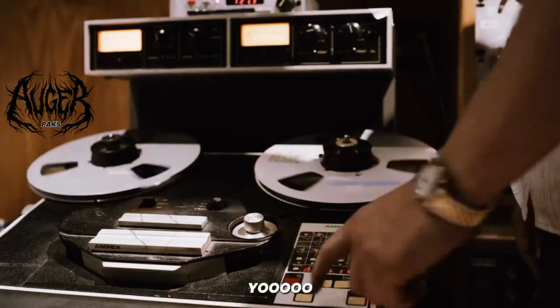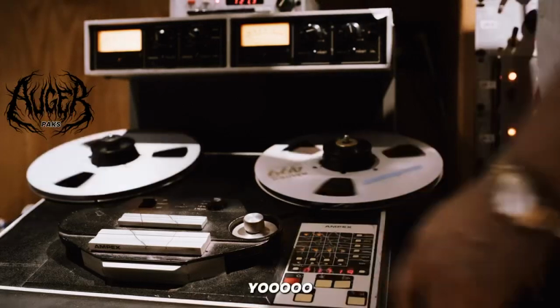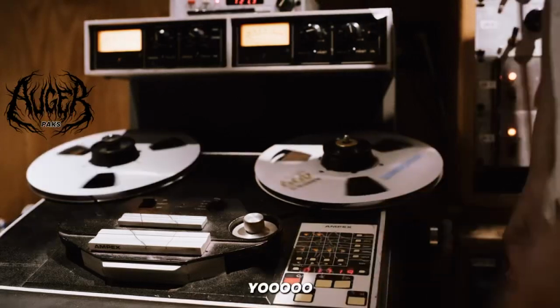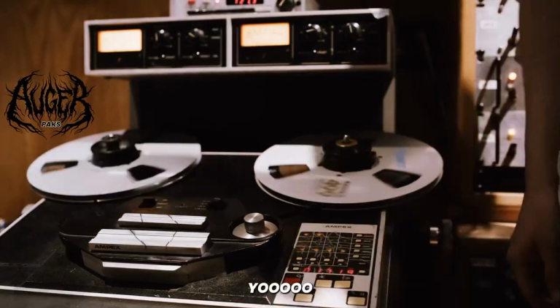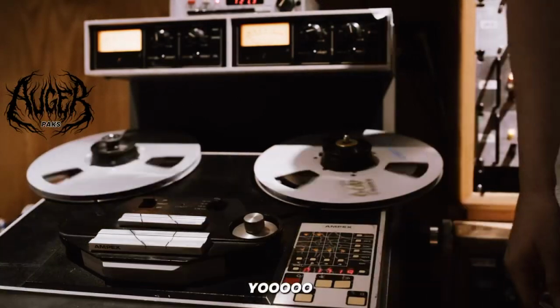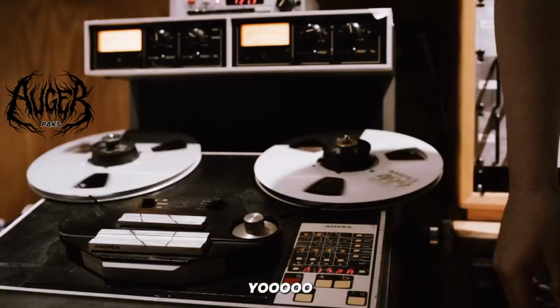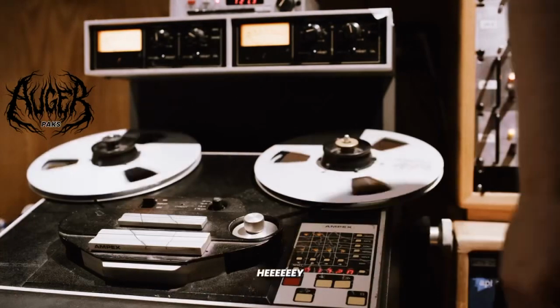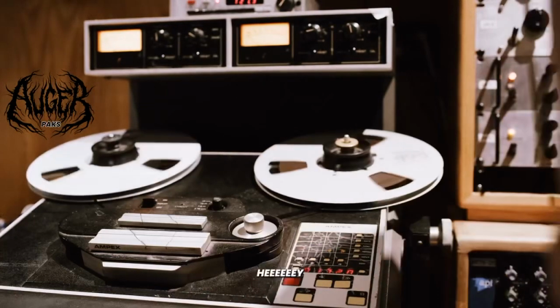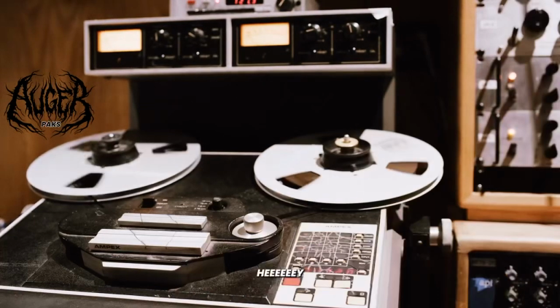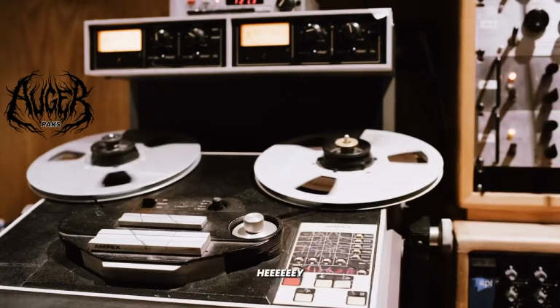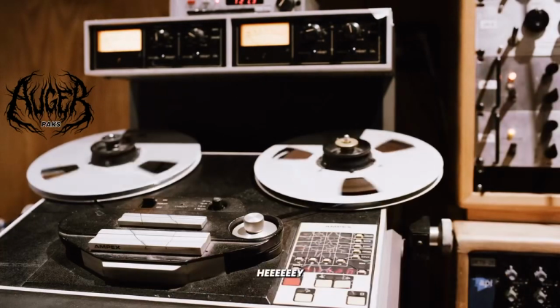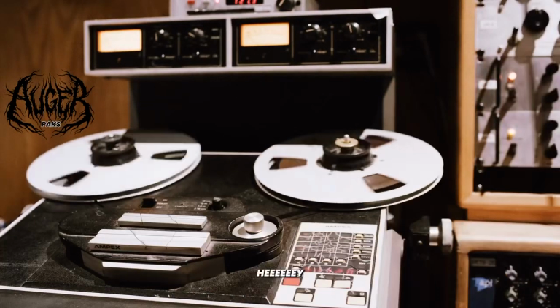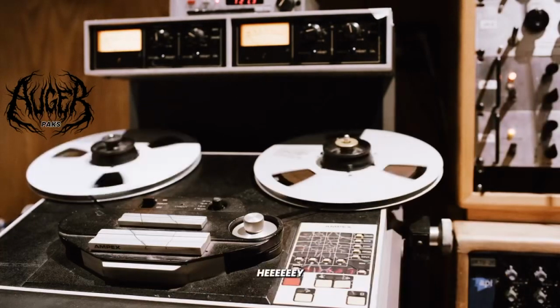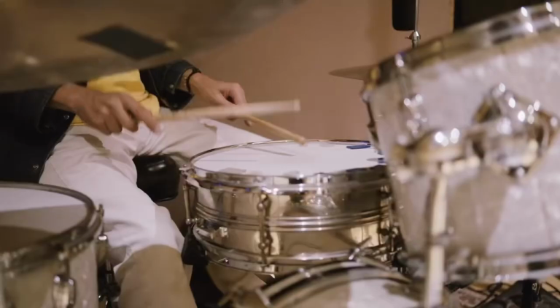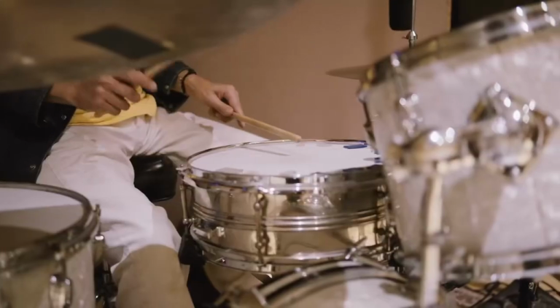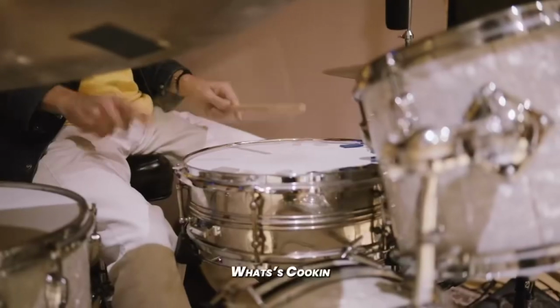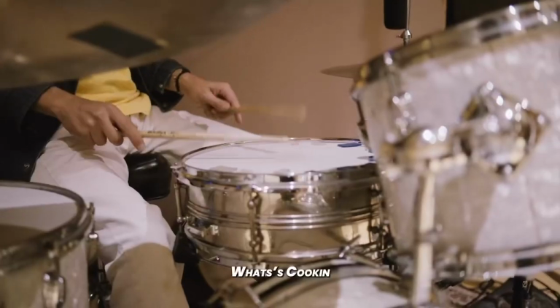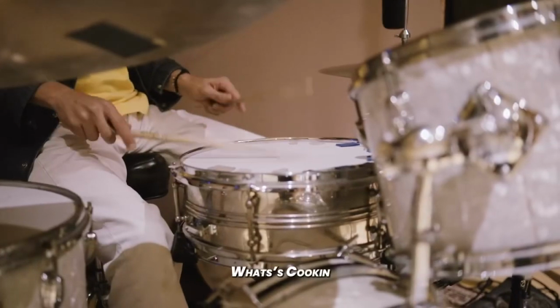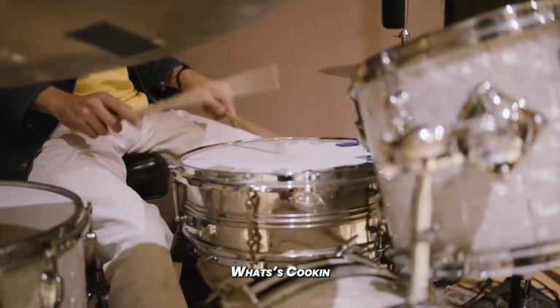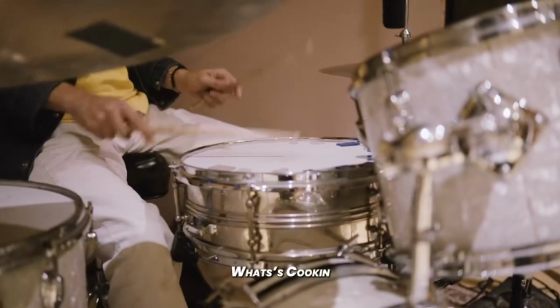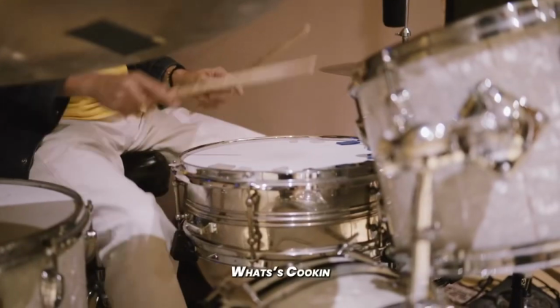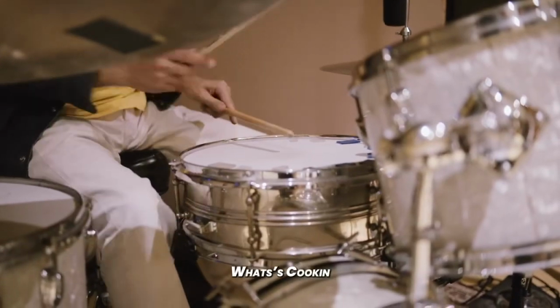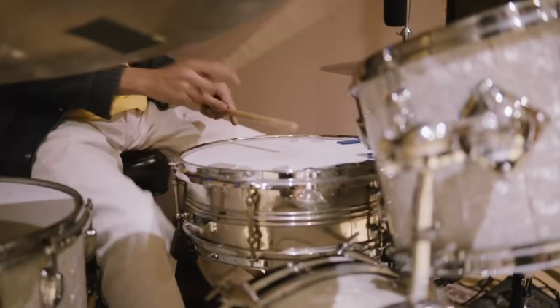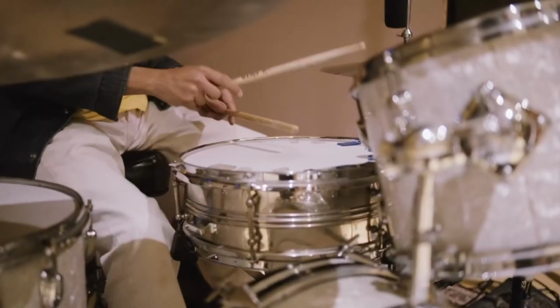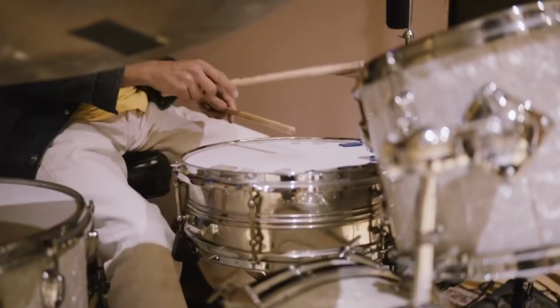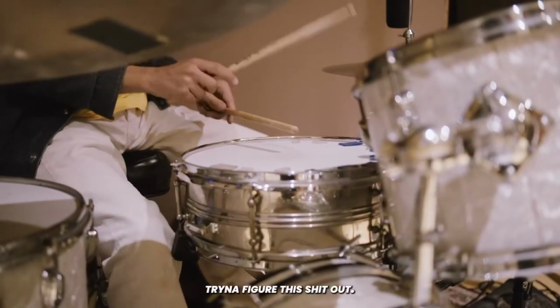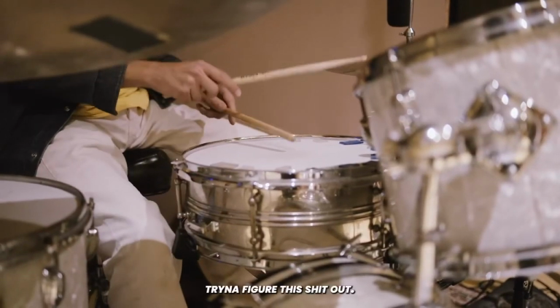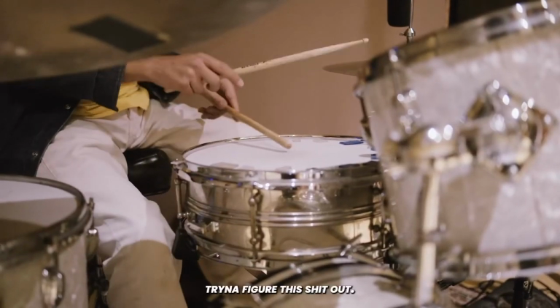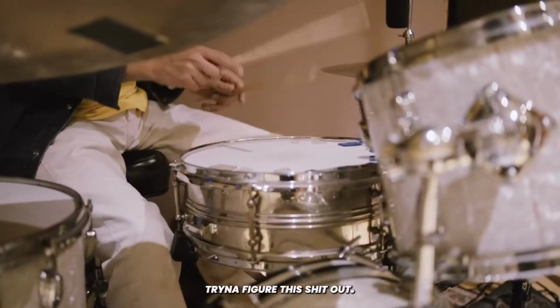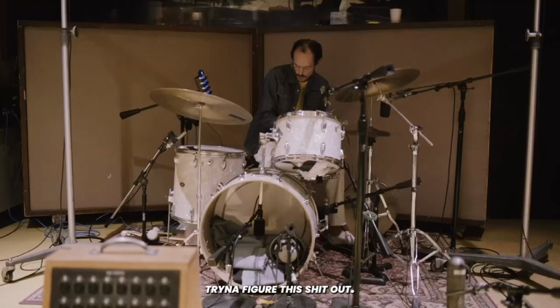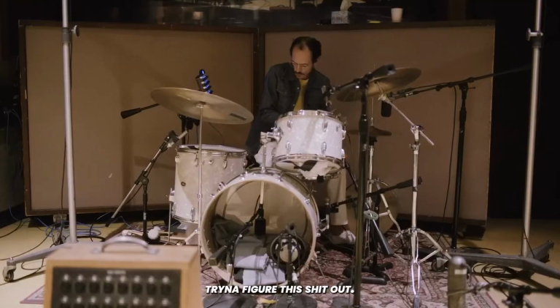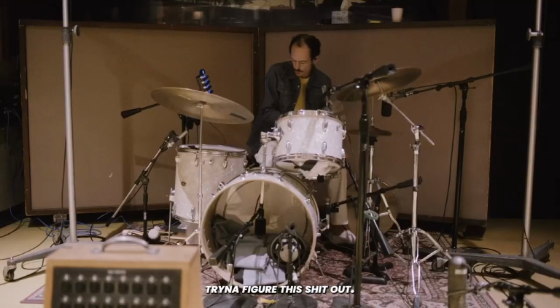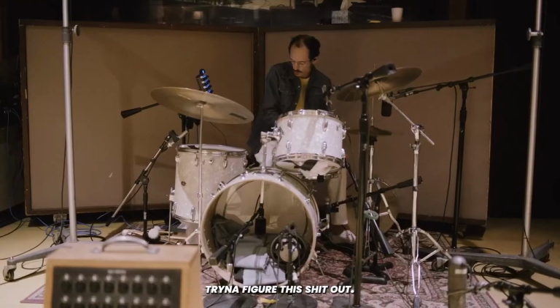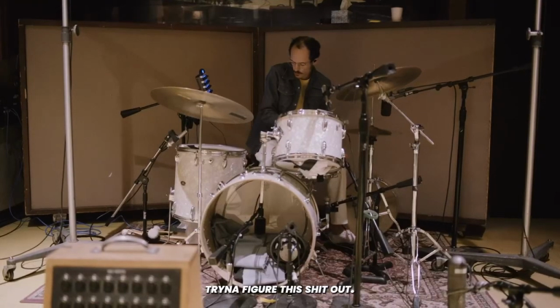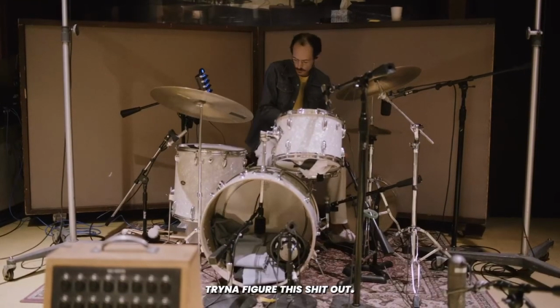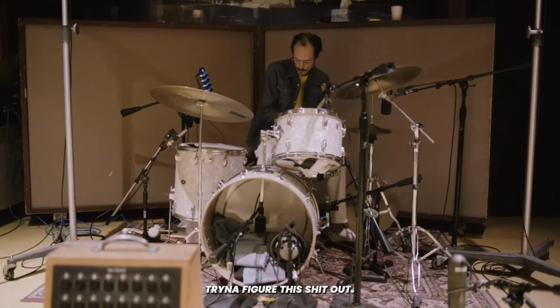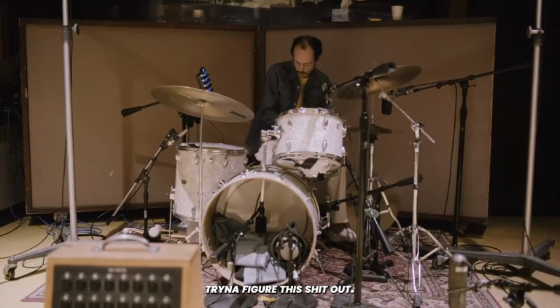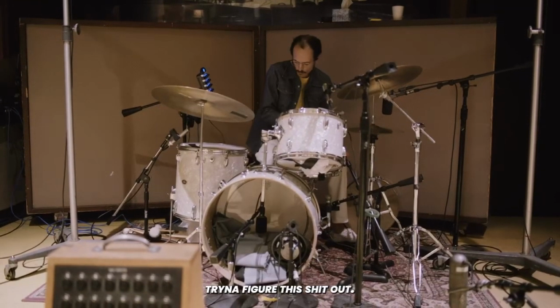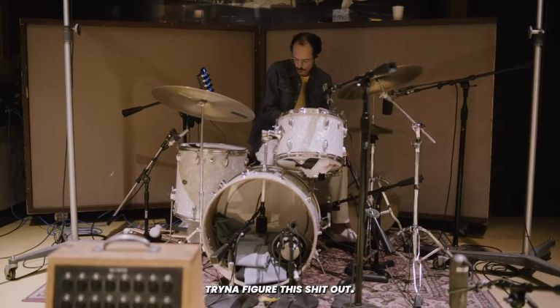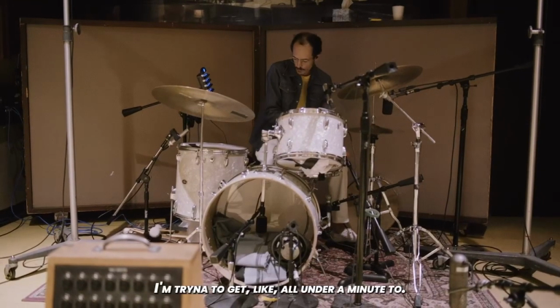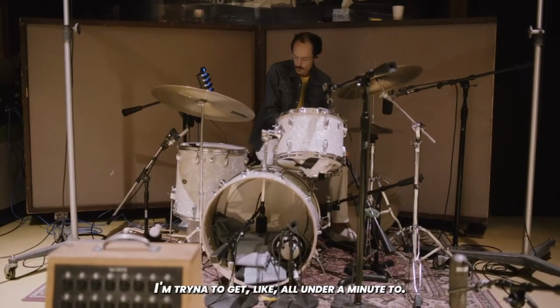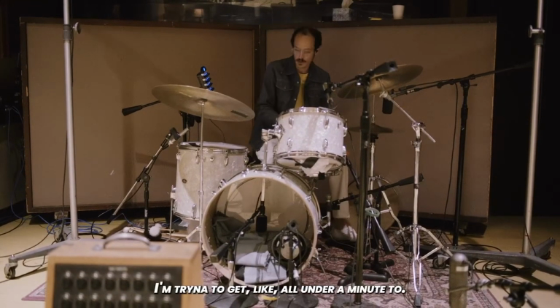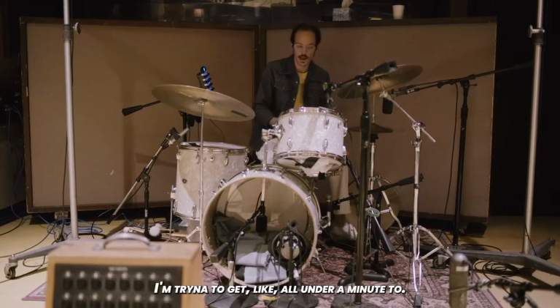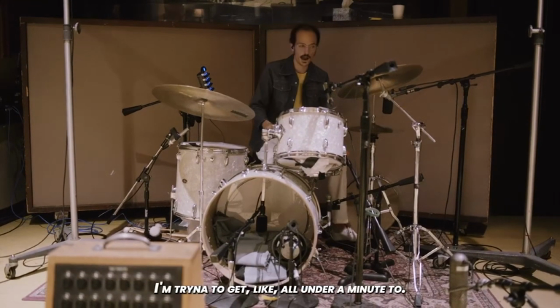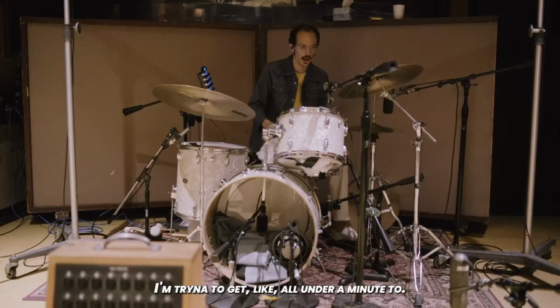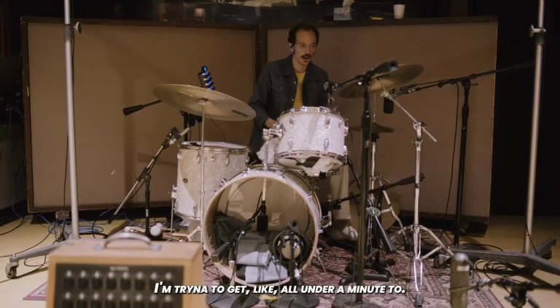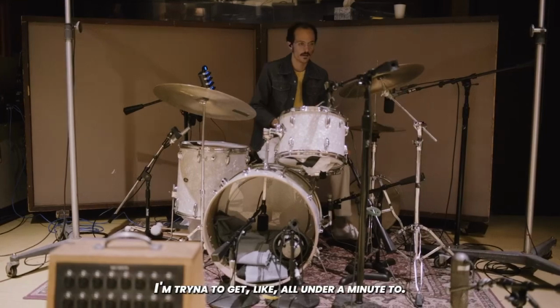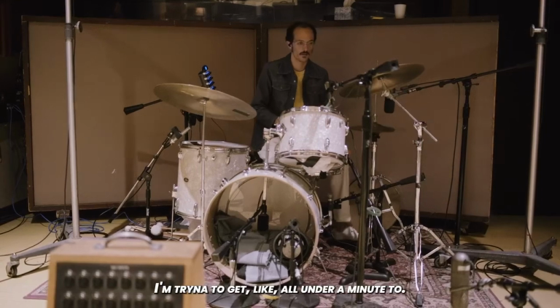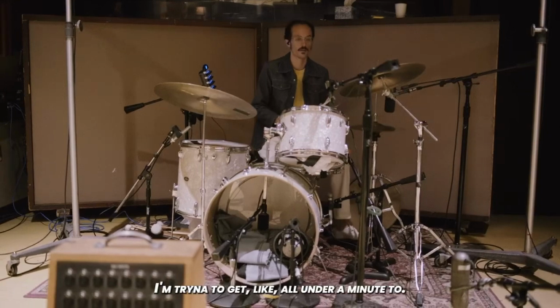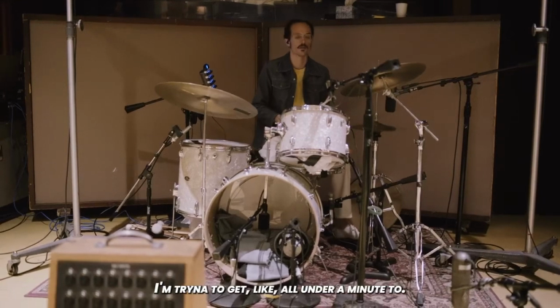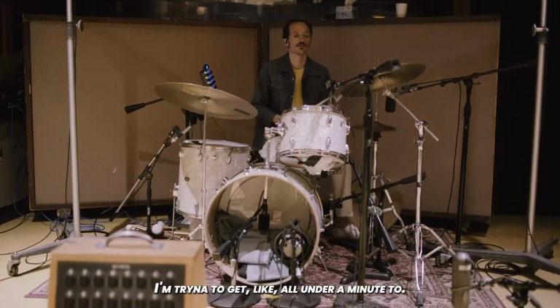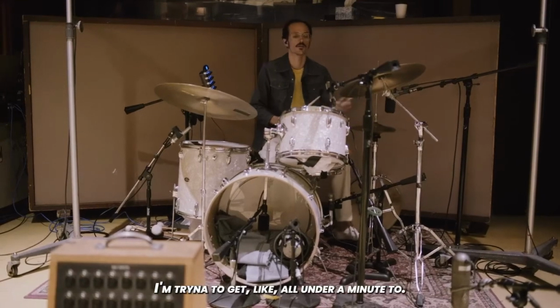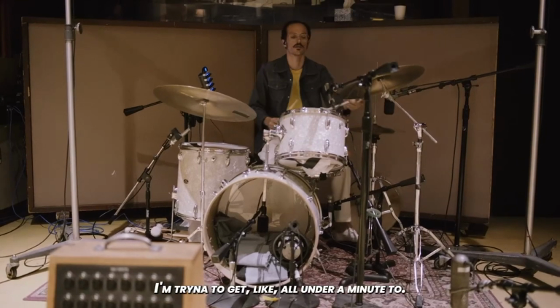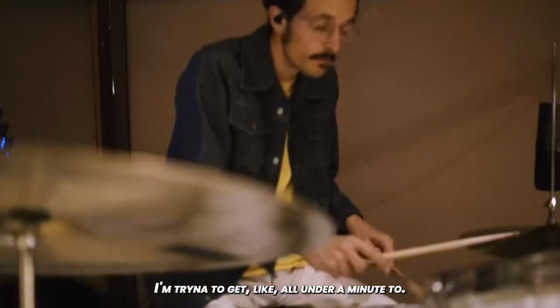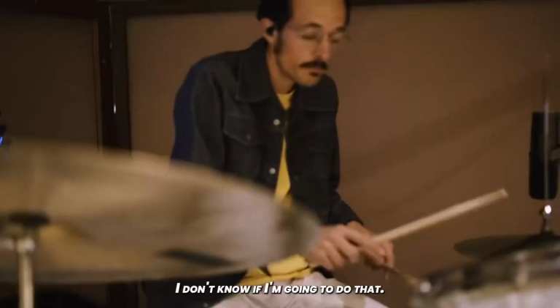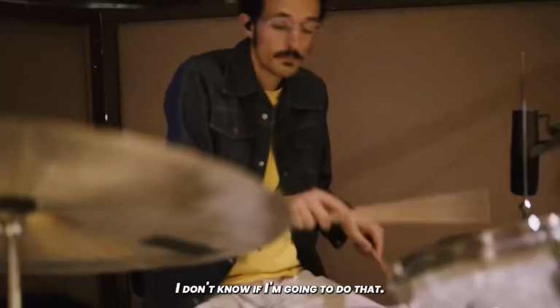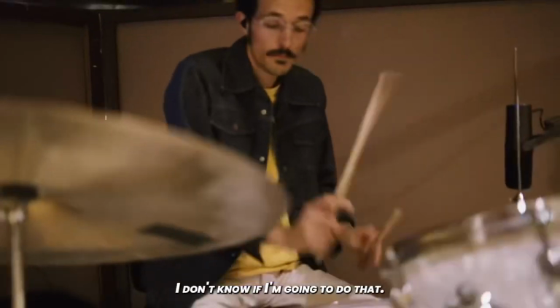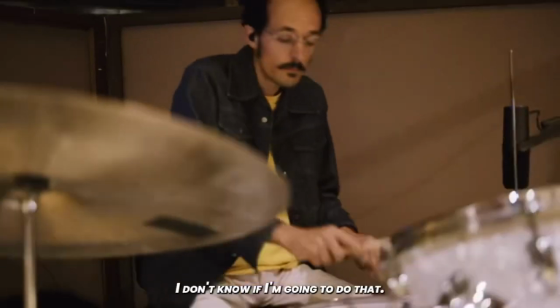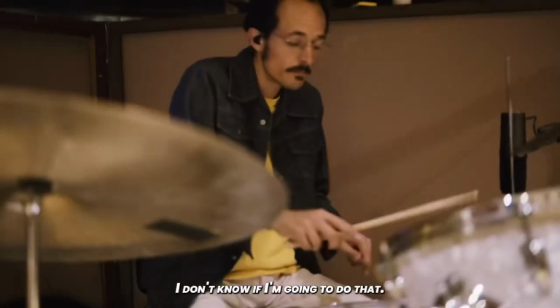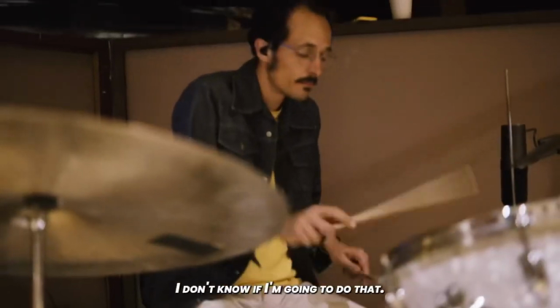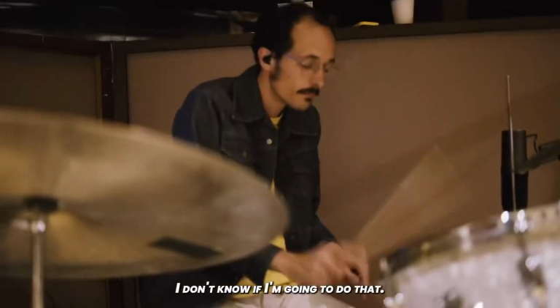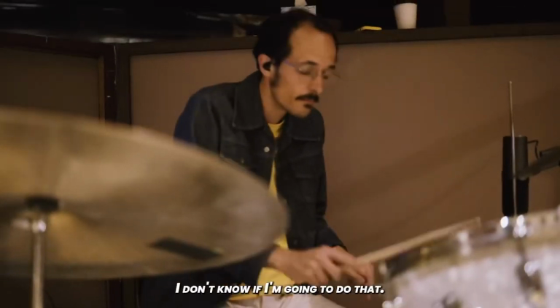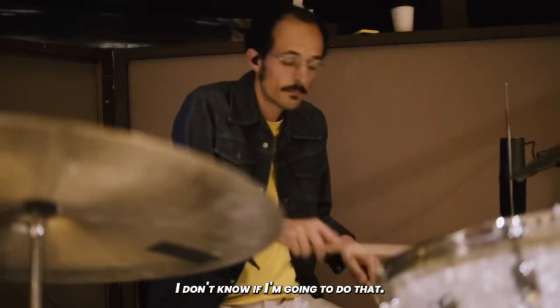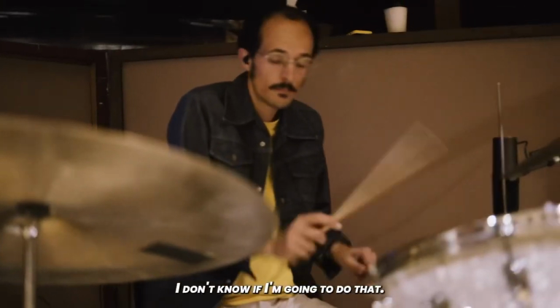Yo. Hey. What's going on? Trying to figure this shit out. I was trying to get it all under a minute, too. I don't know if I'm going to be able to do that.